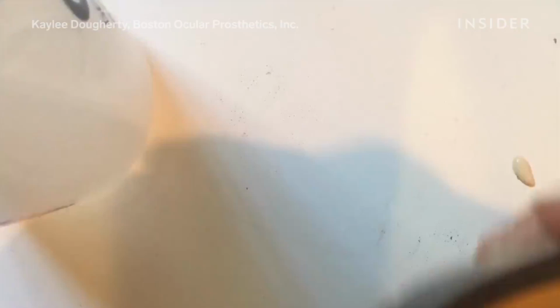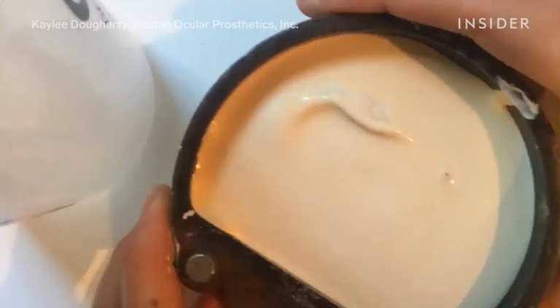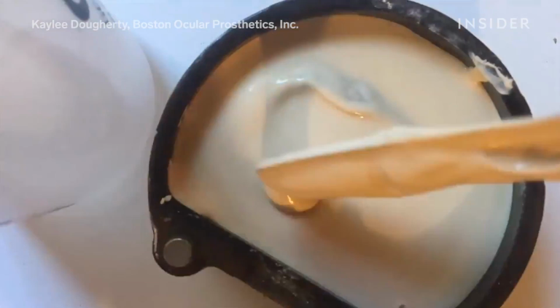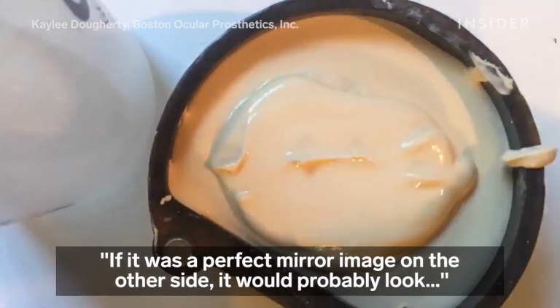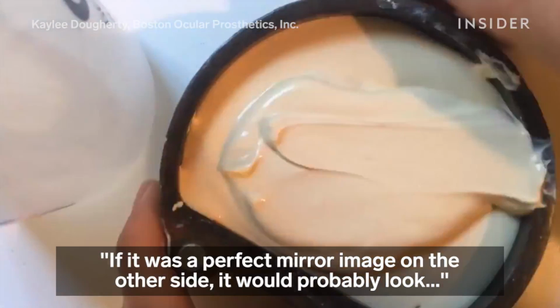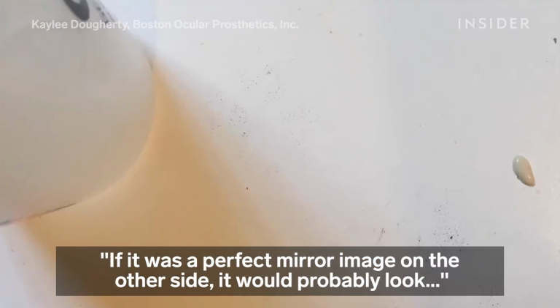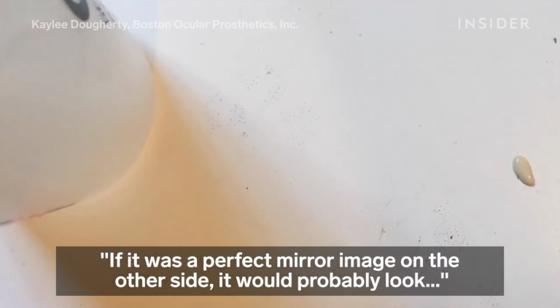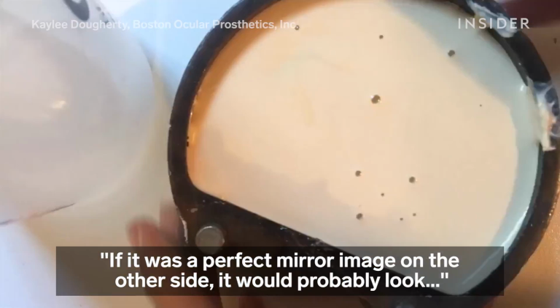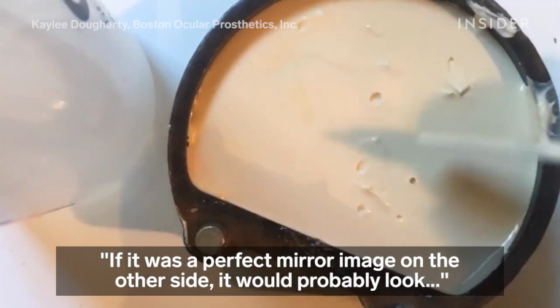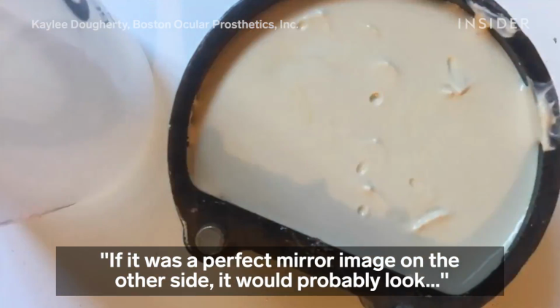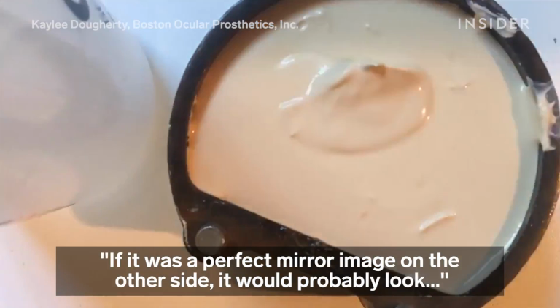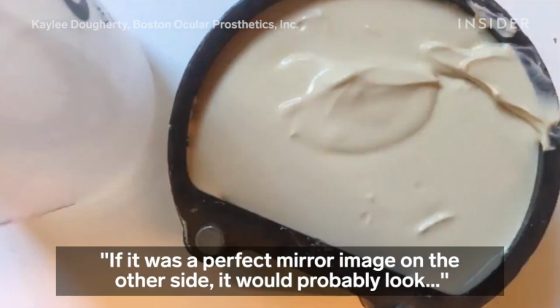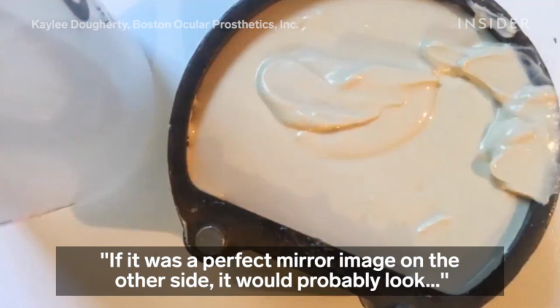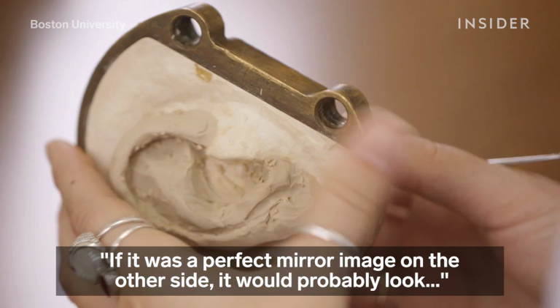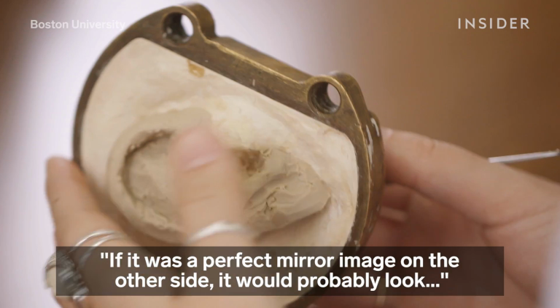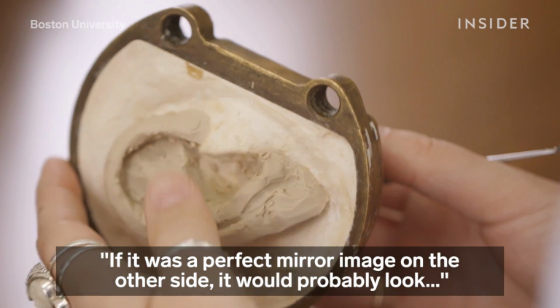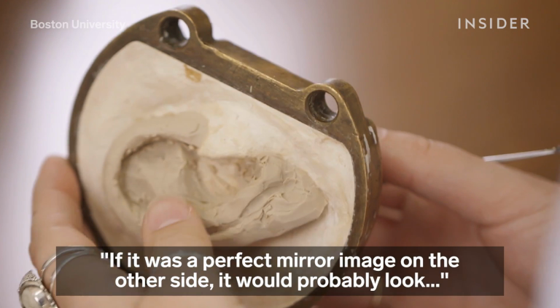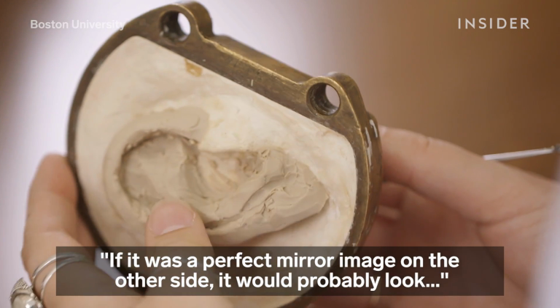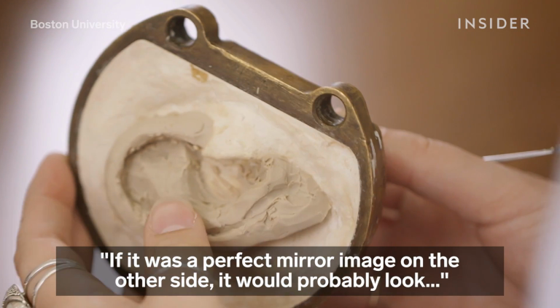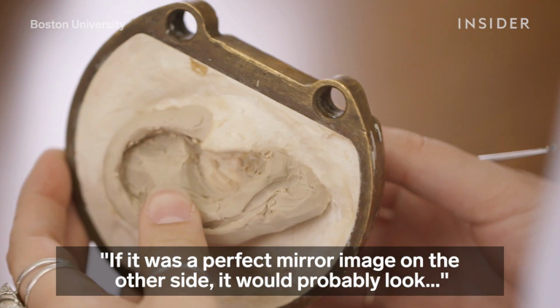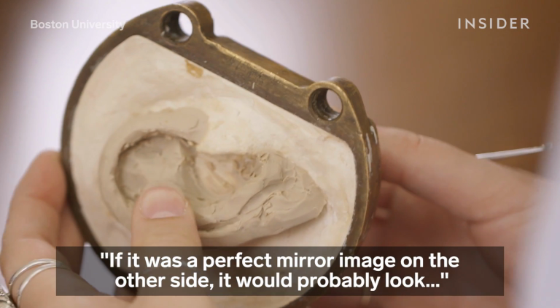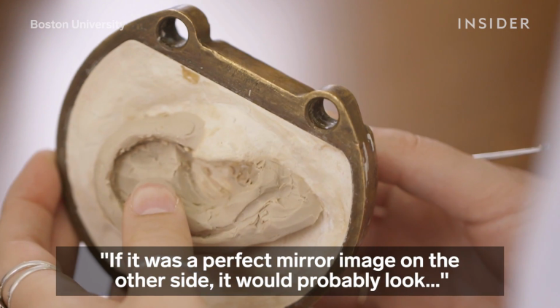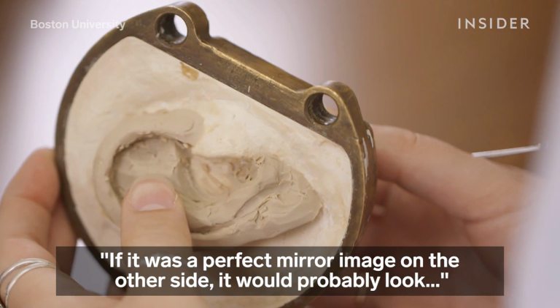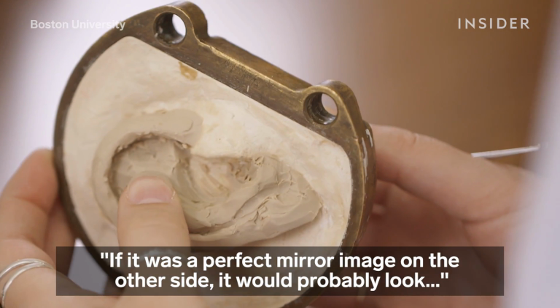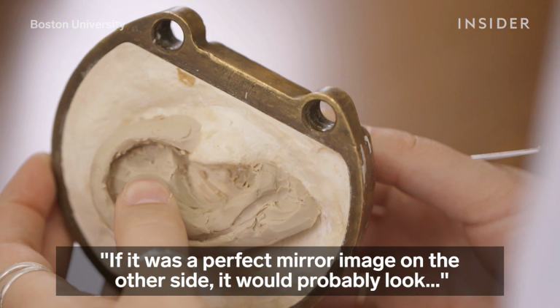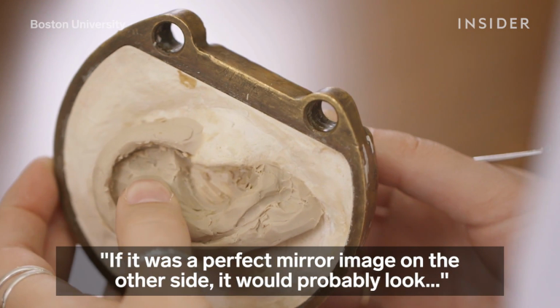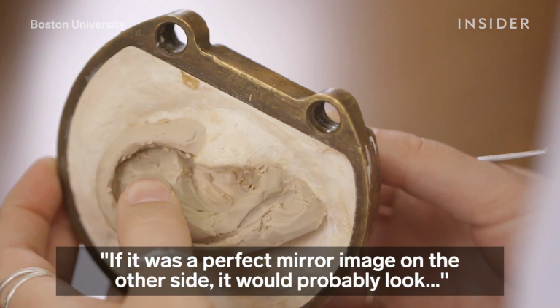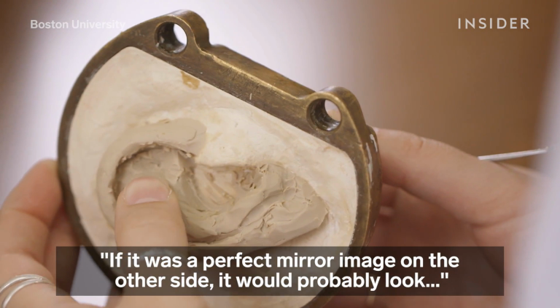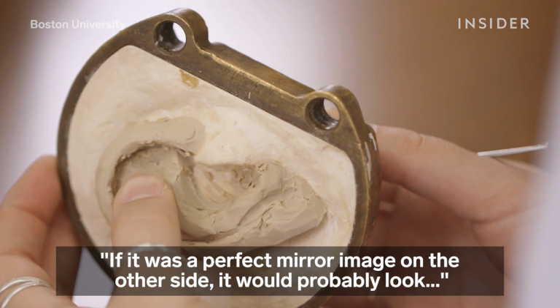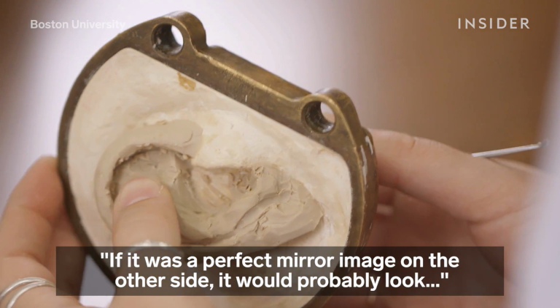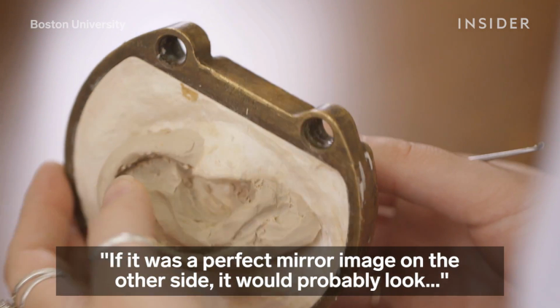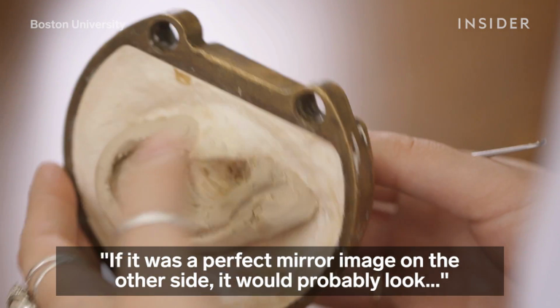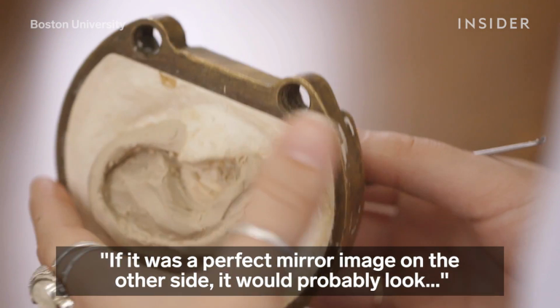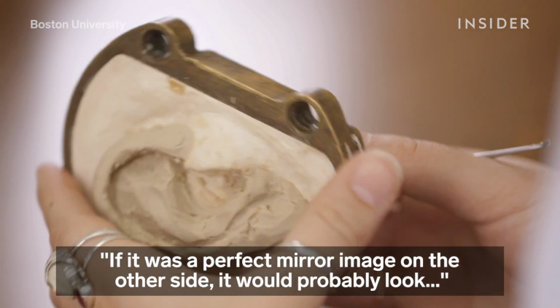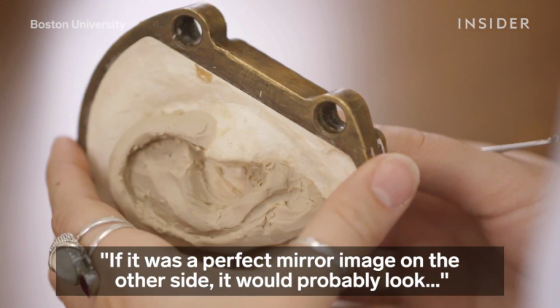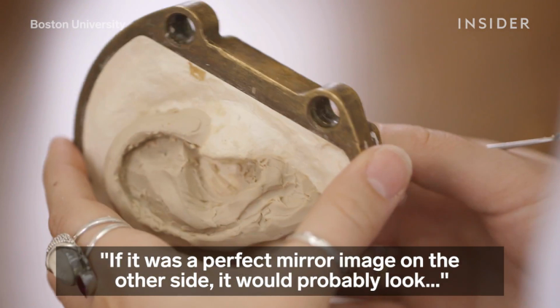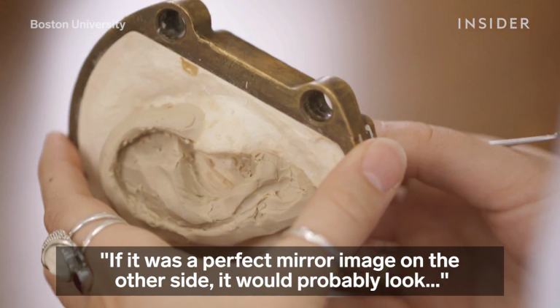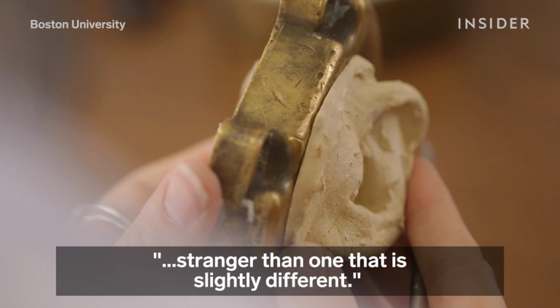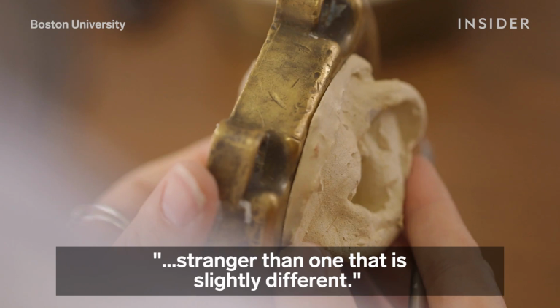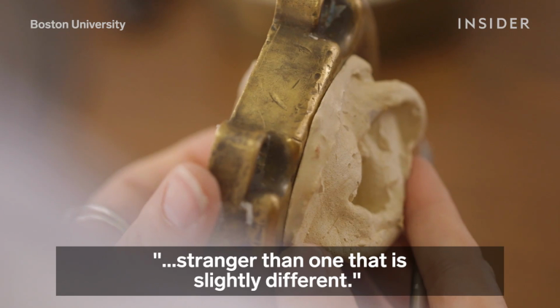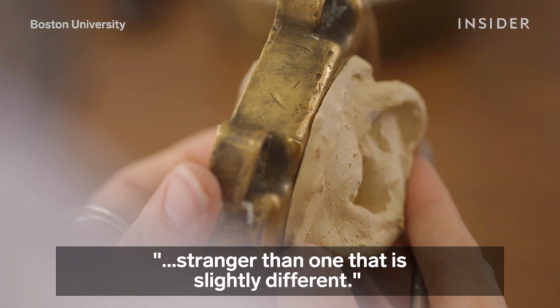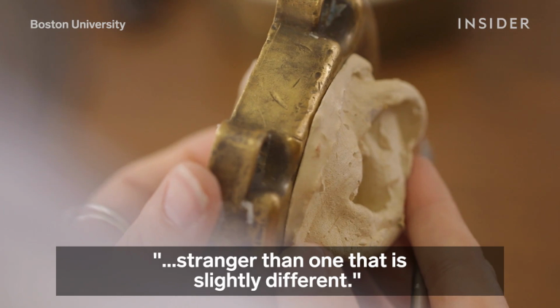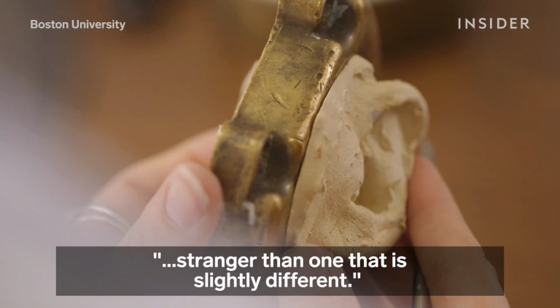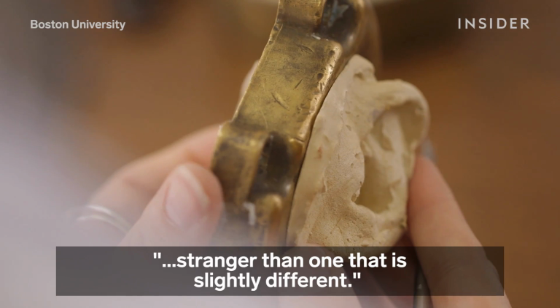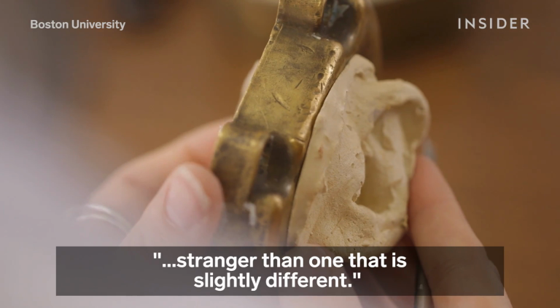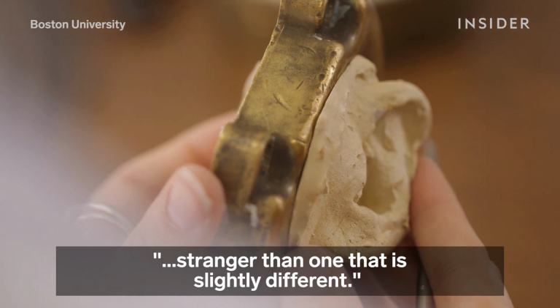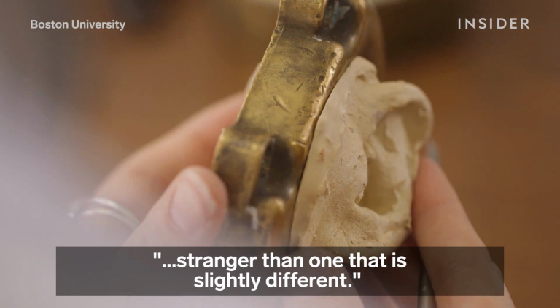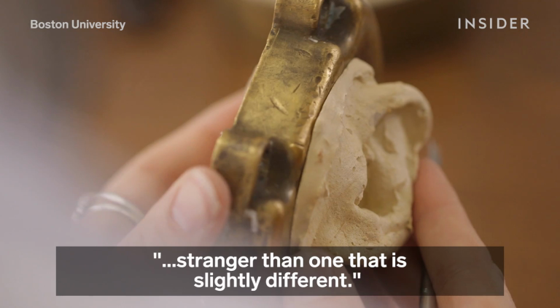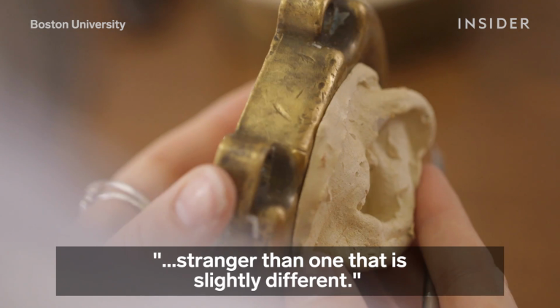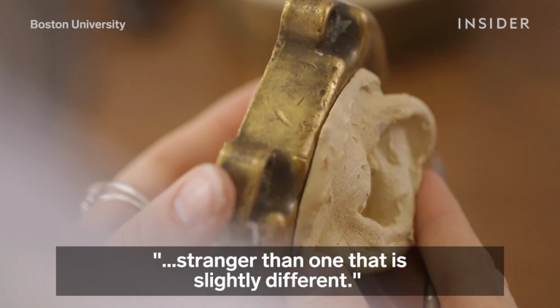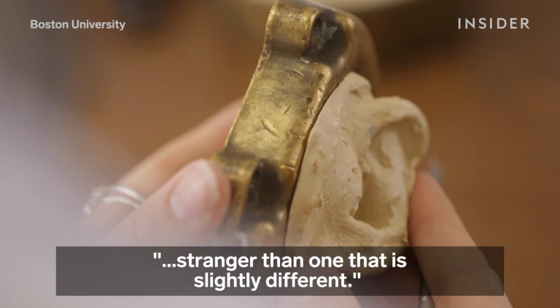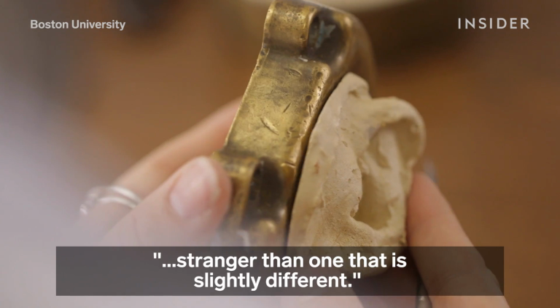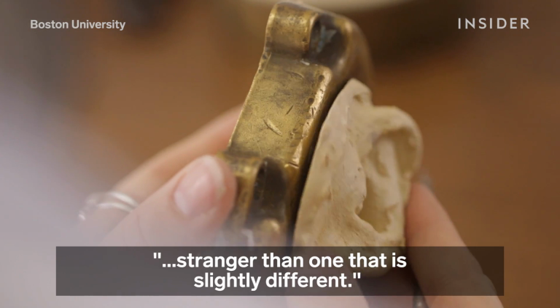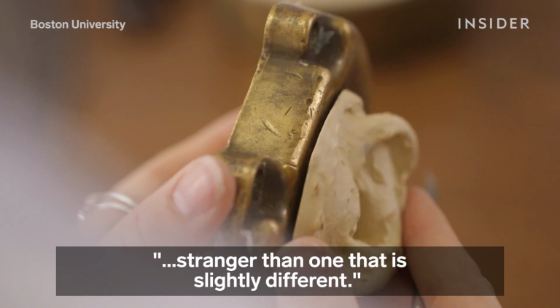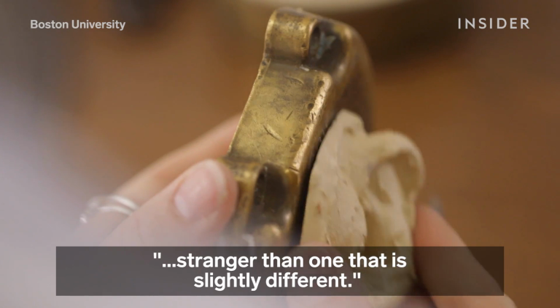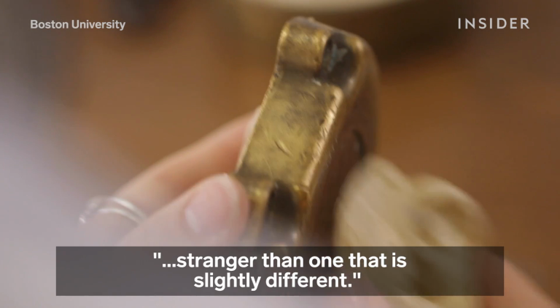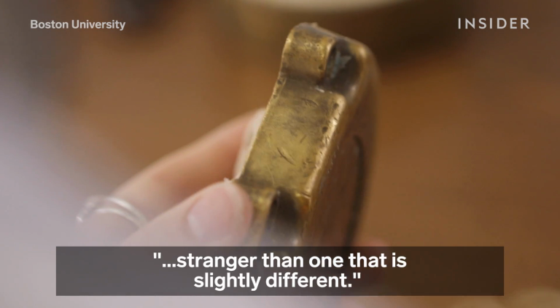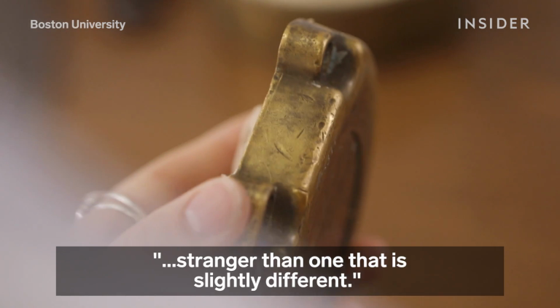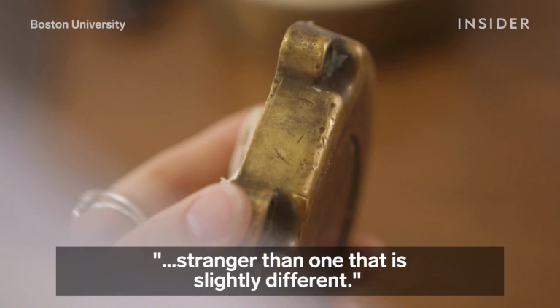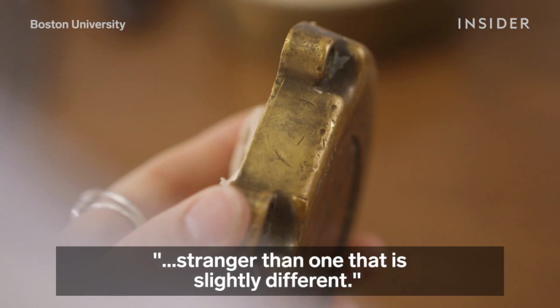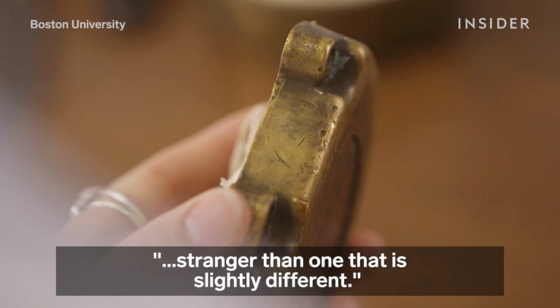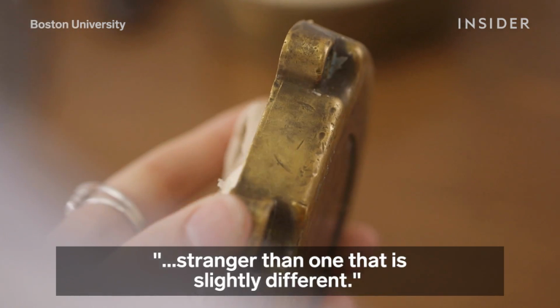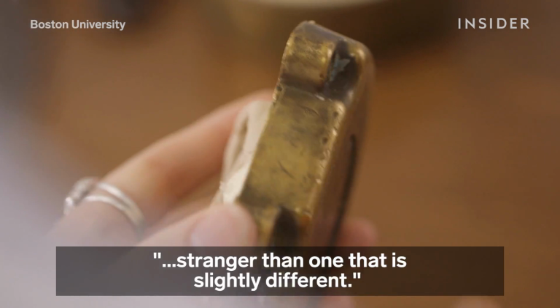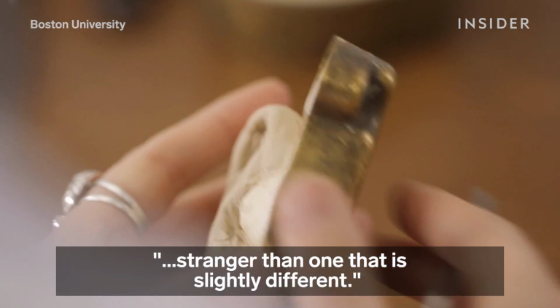If it was a perfect mirror image on the other side, it would probably look stranger than one that is slightly different.